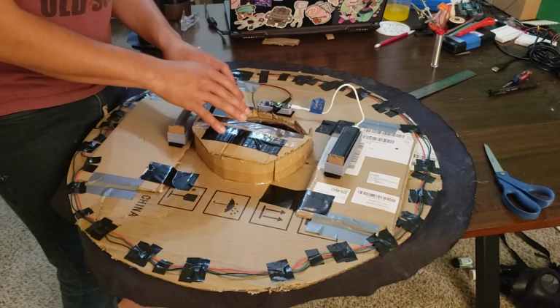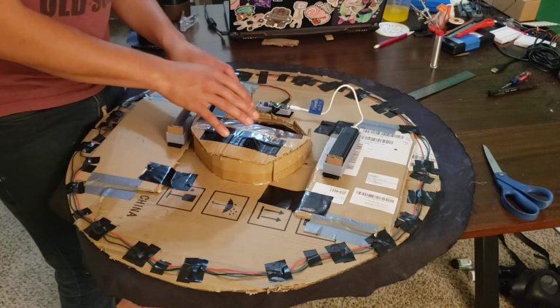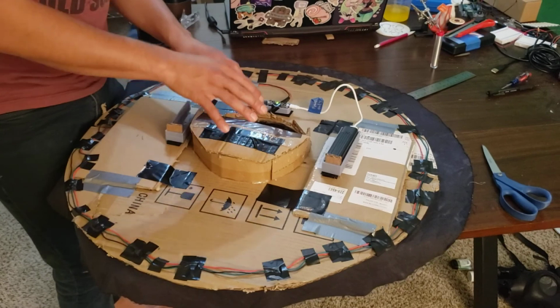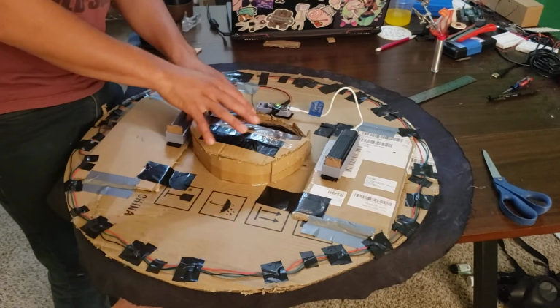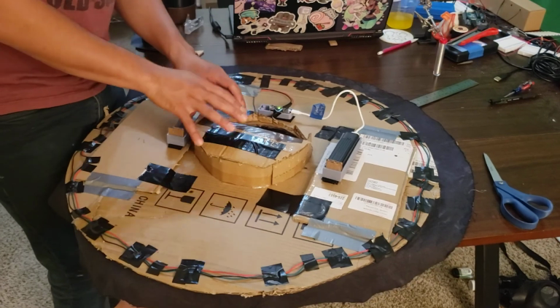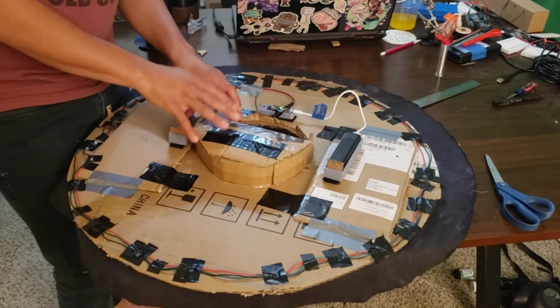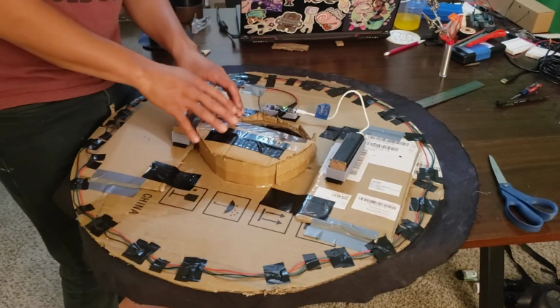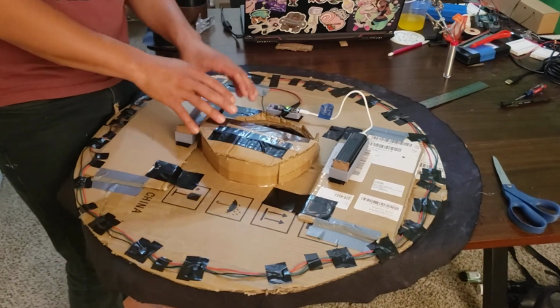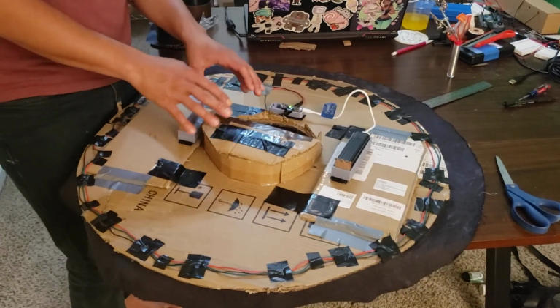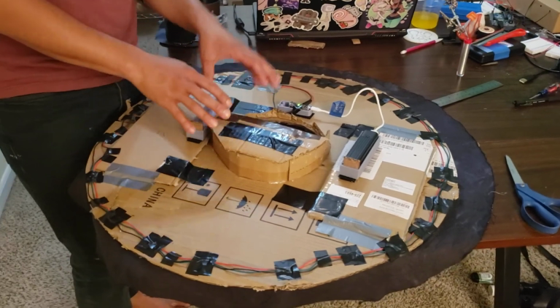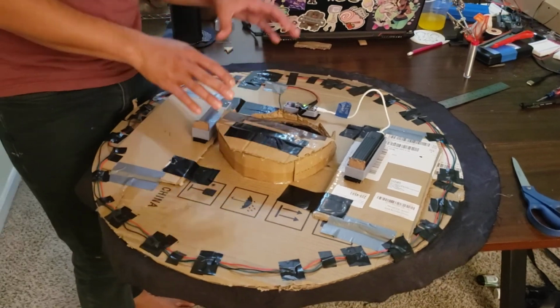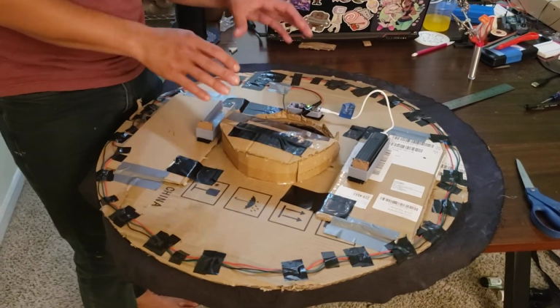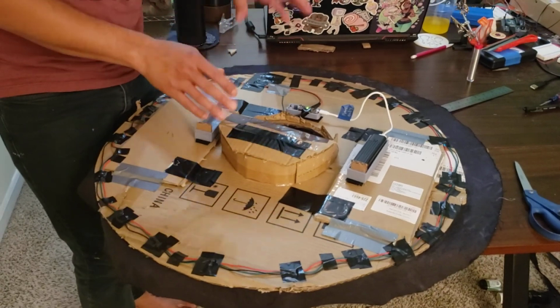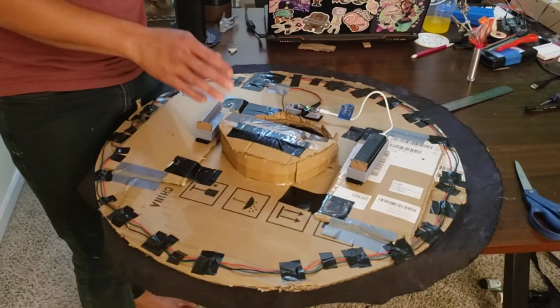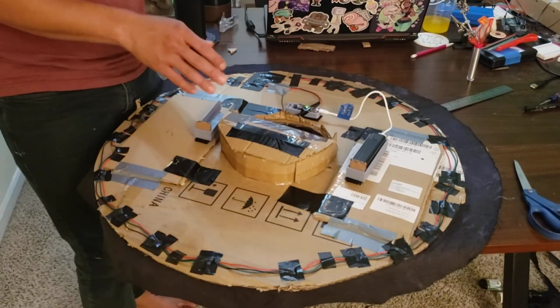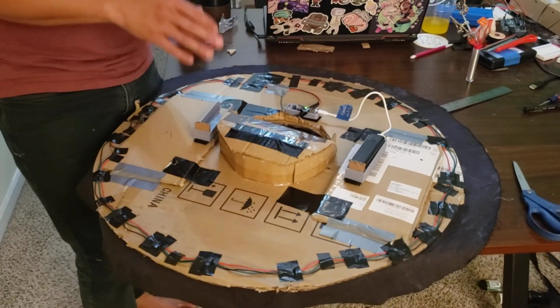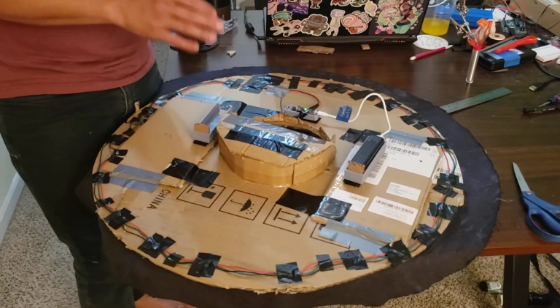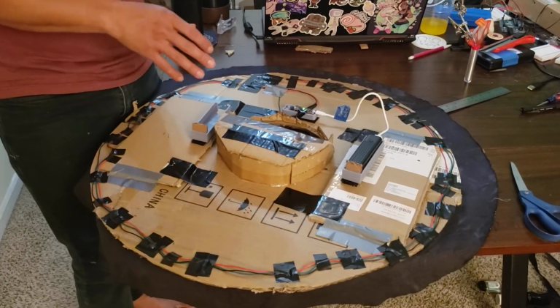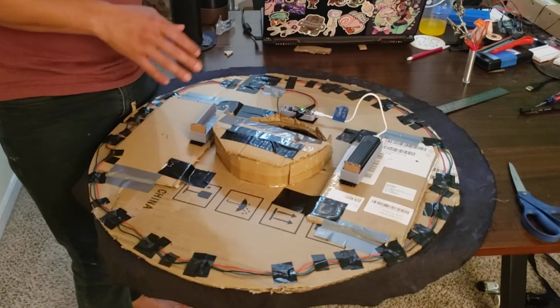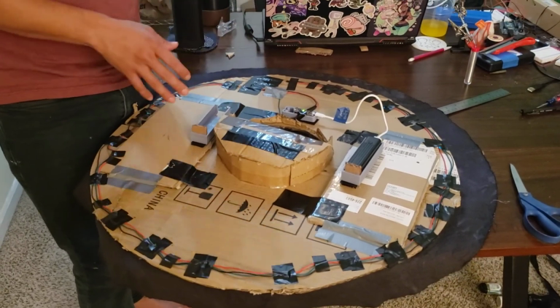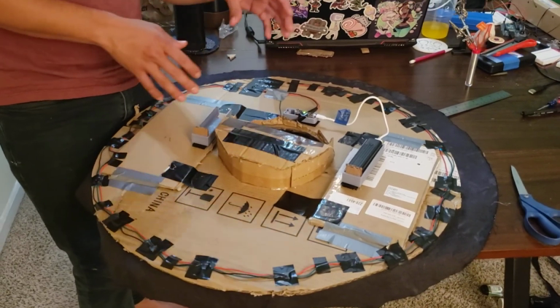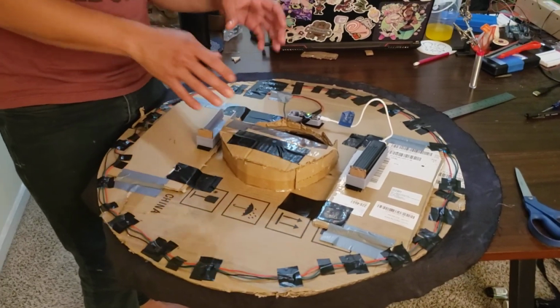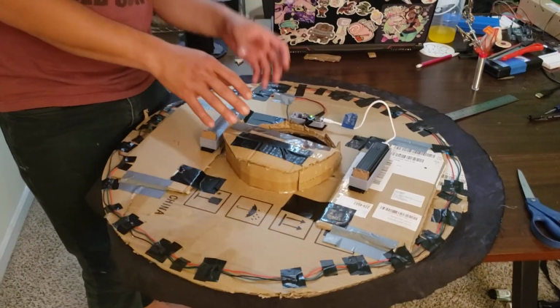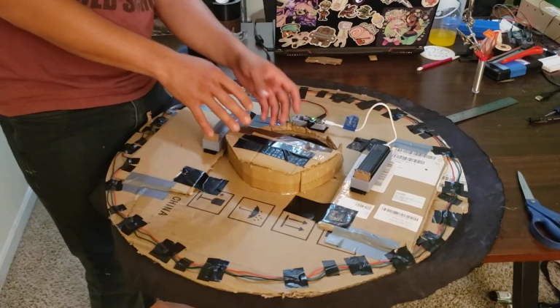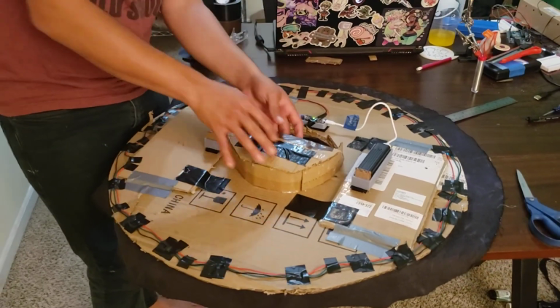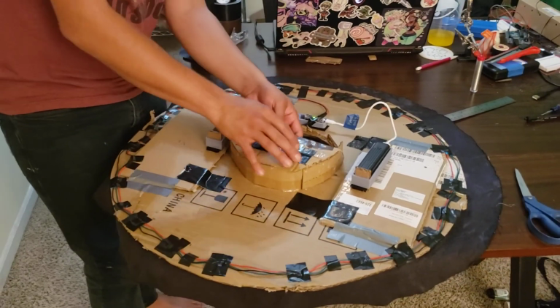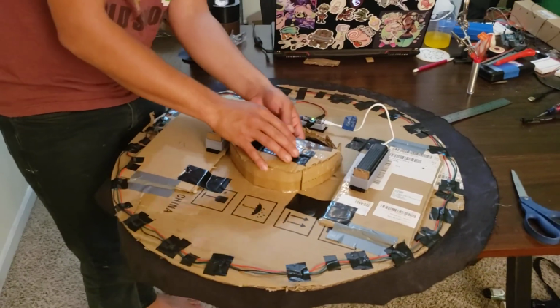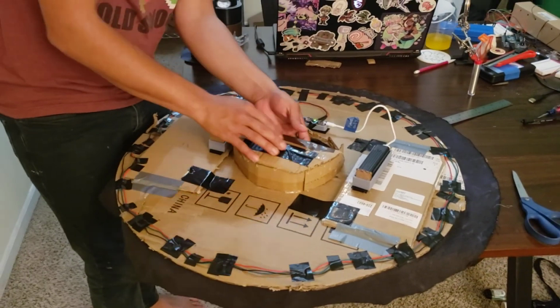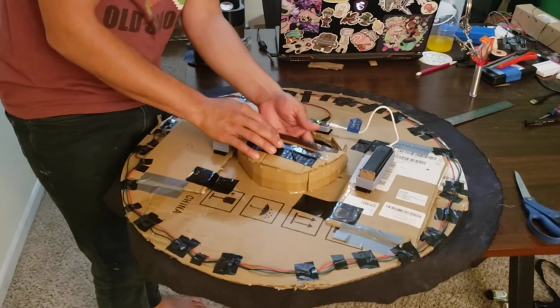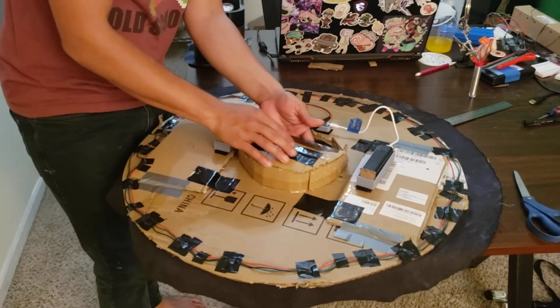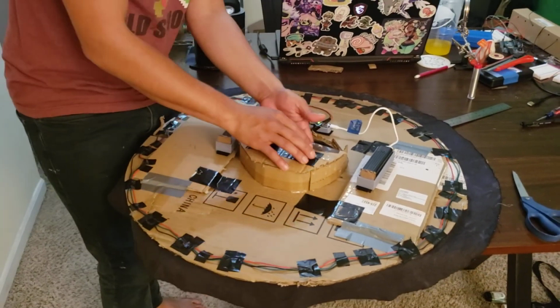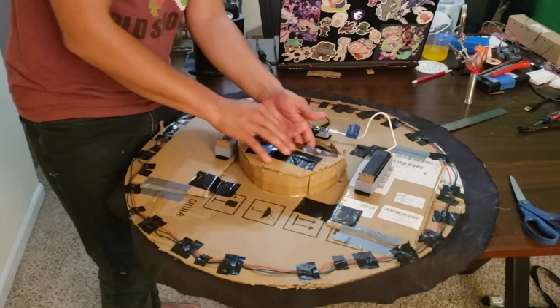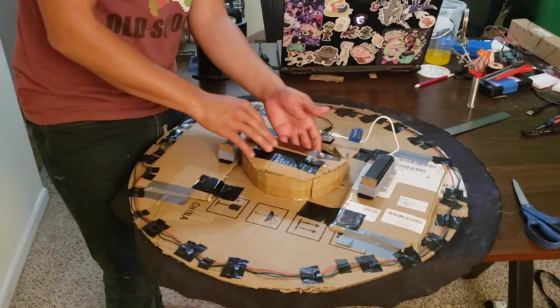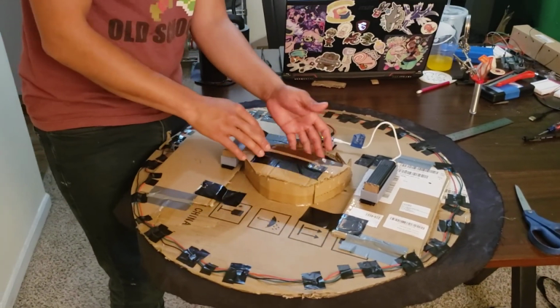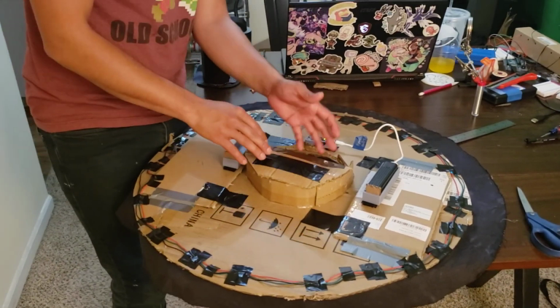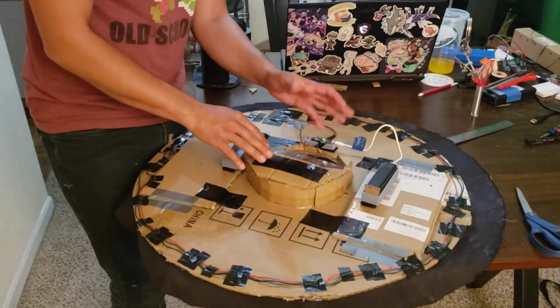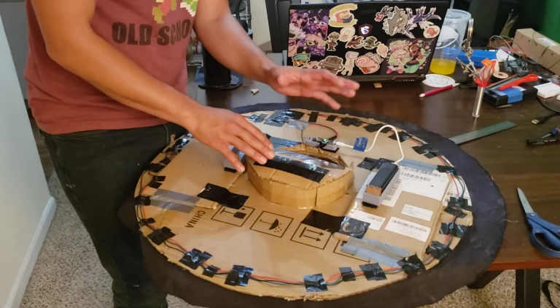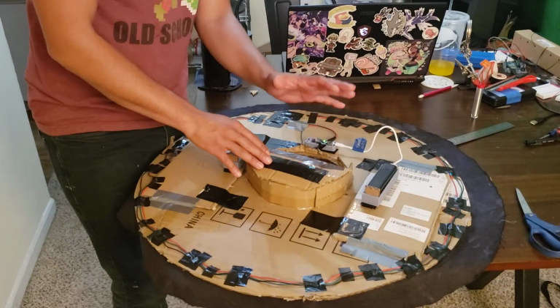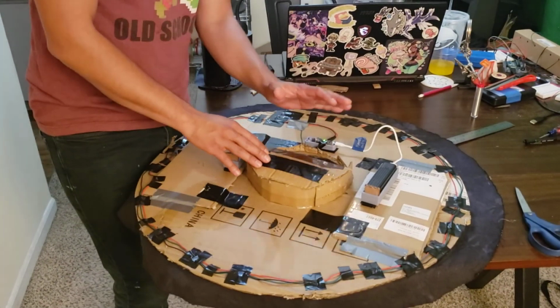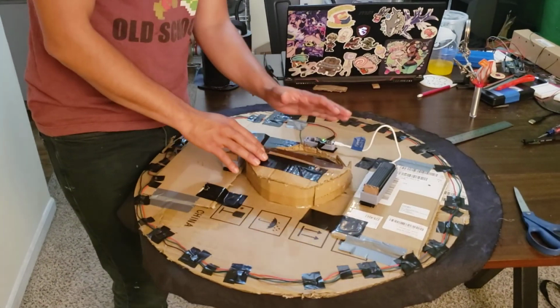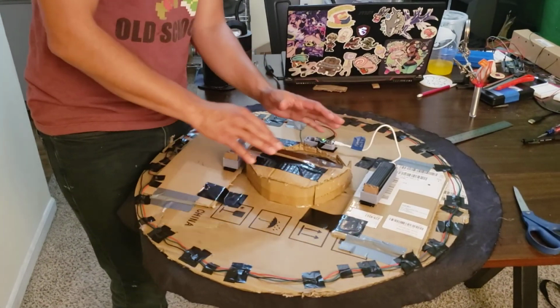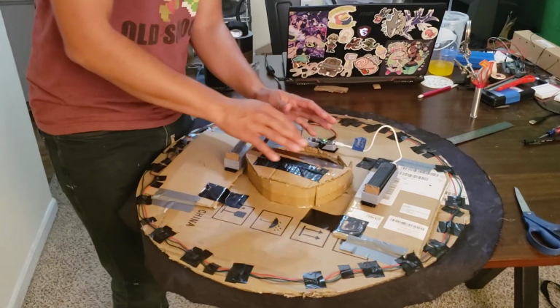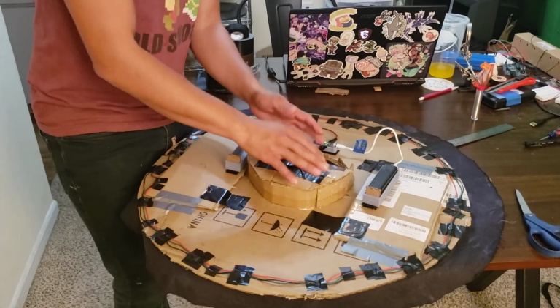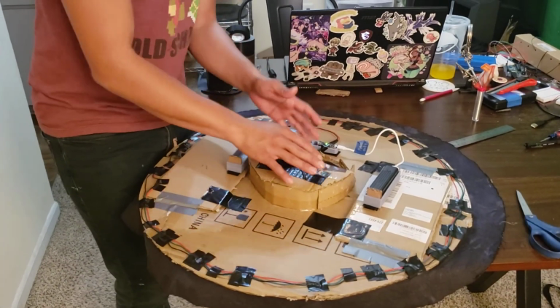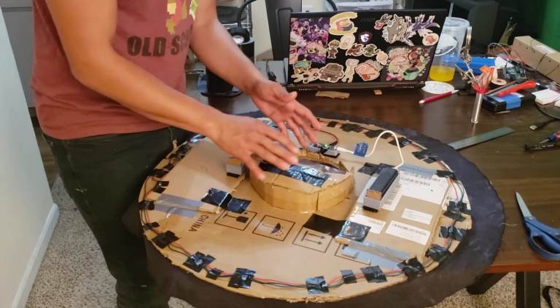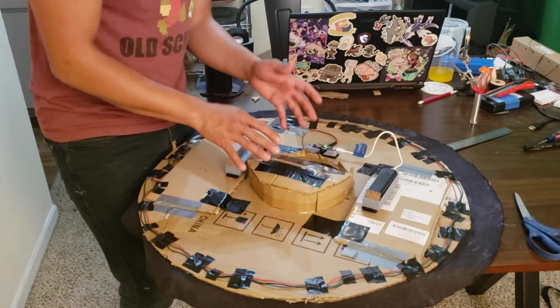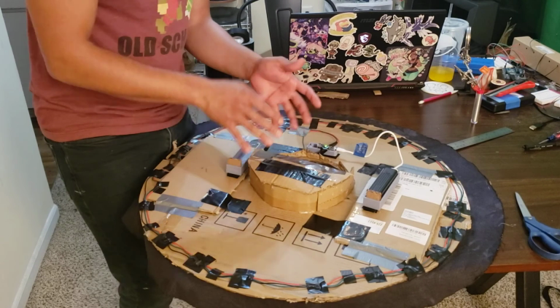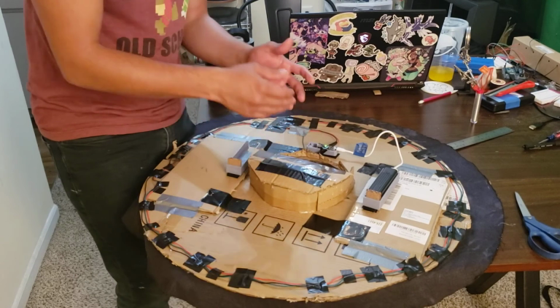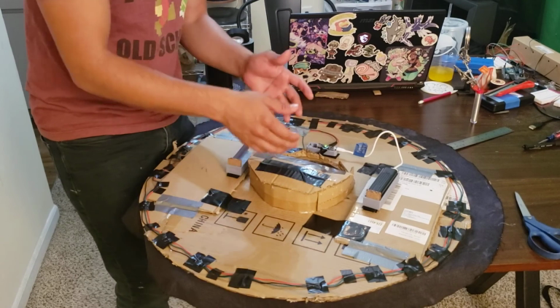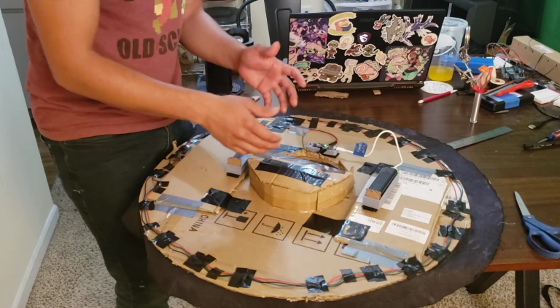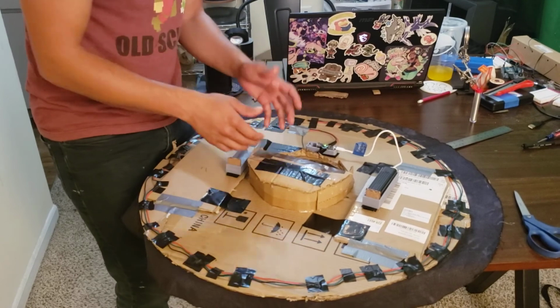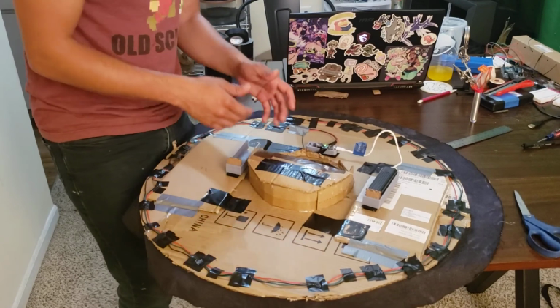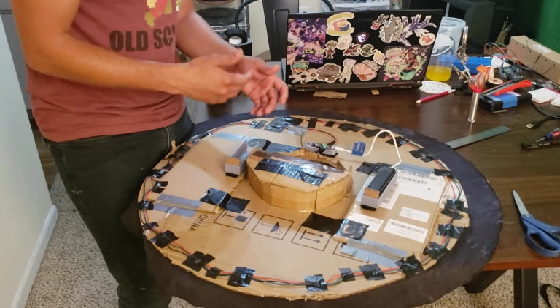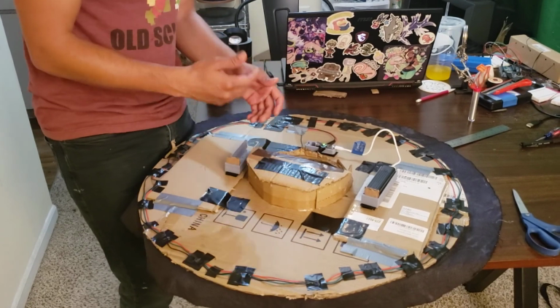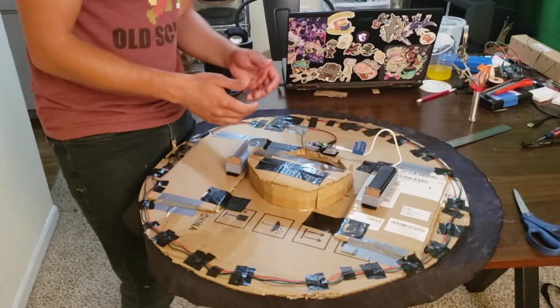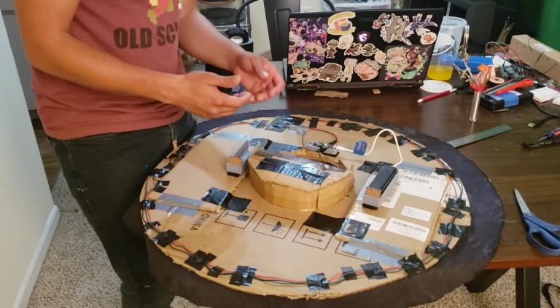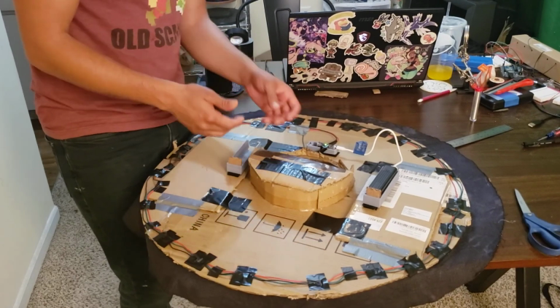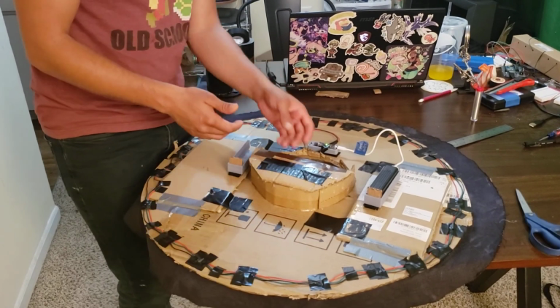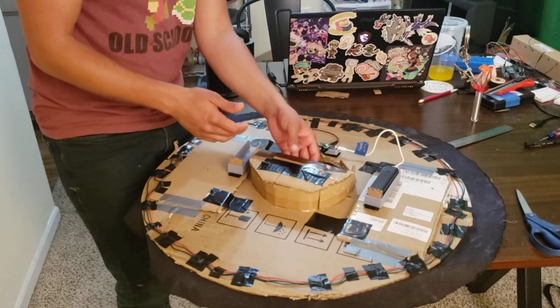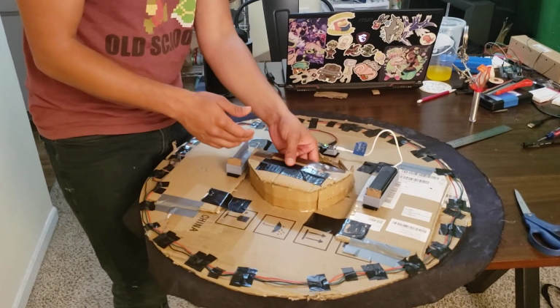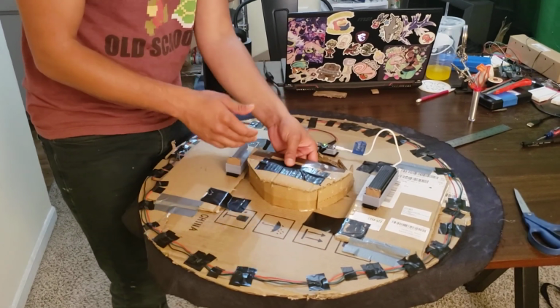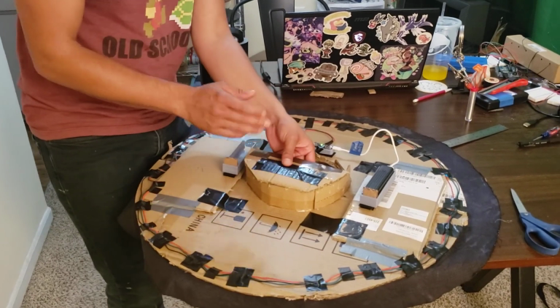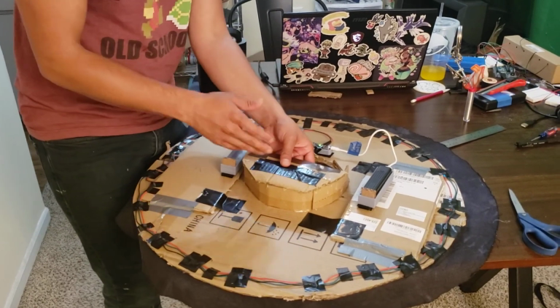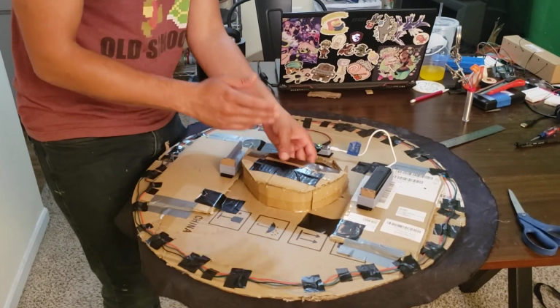This fits my head pretty well already to the point where this isn't completely necessary, but this definitely will help in keeping the cardboard more stable.